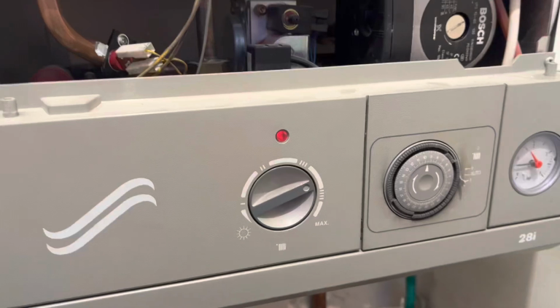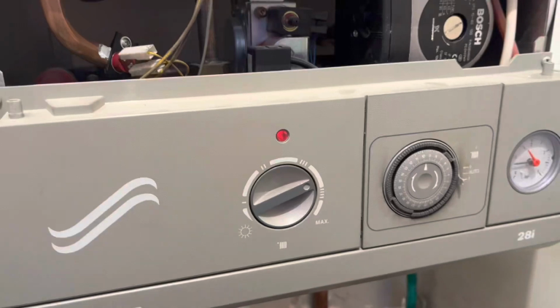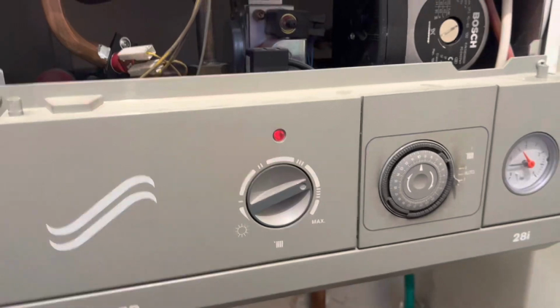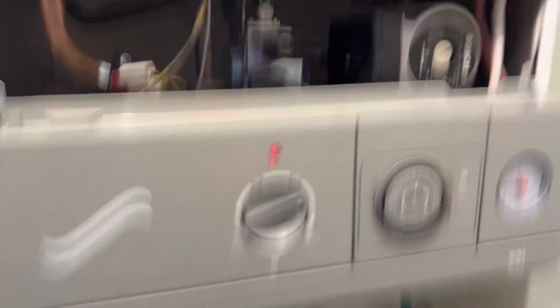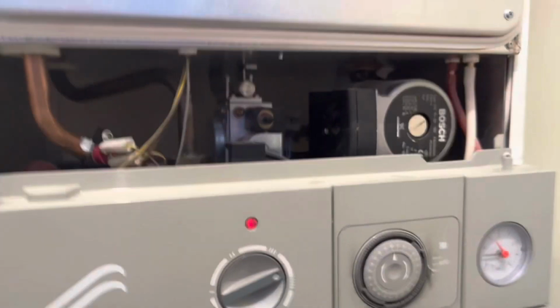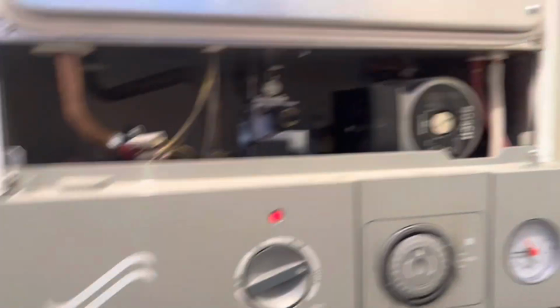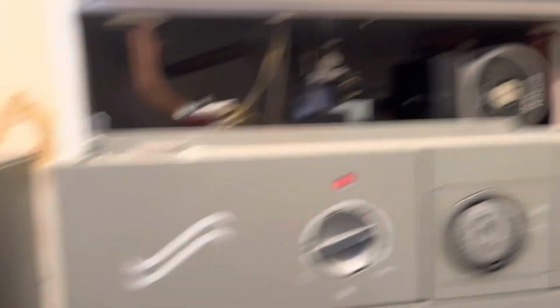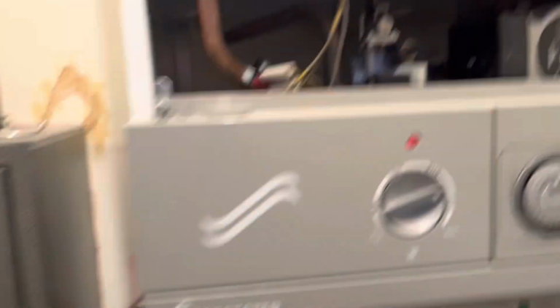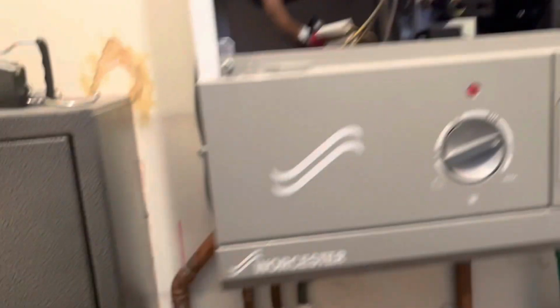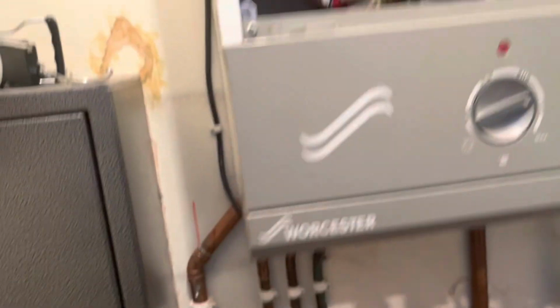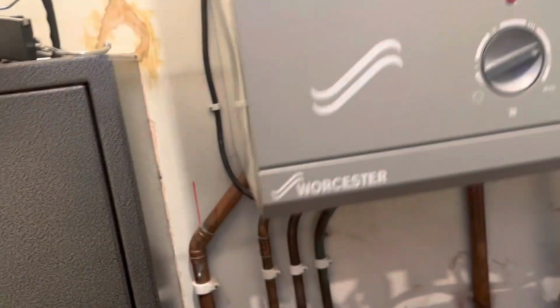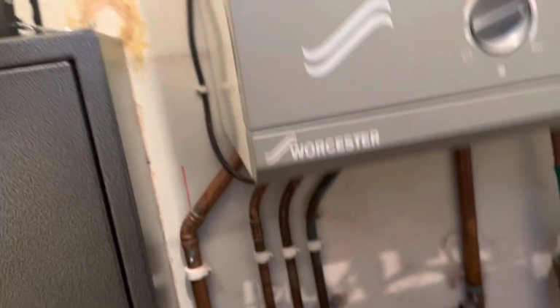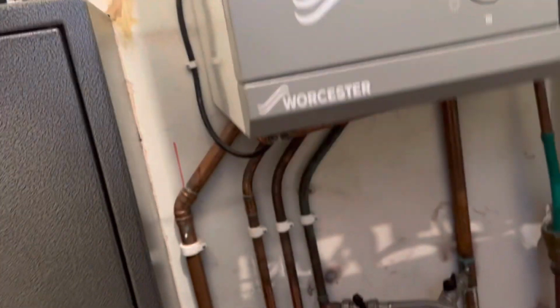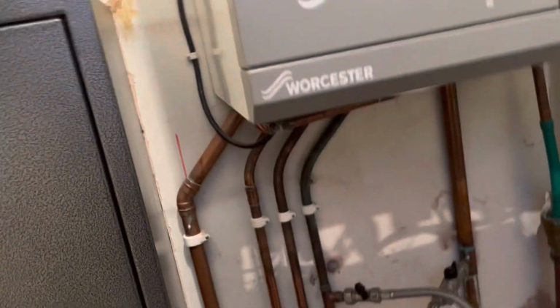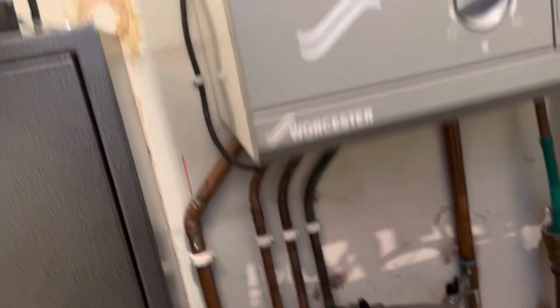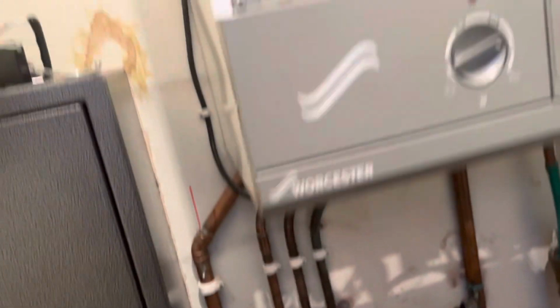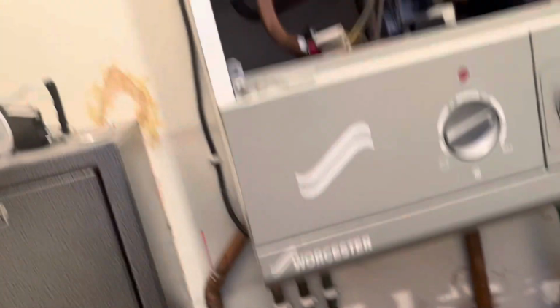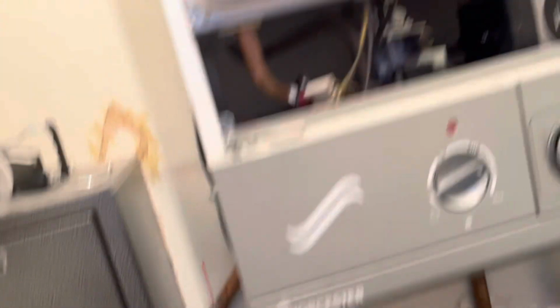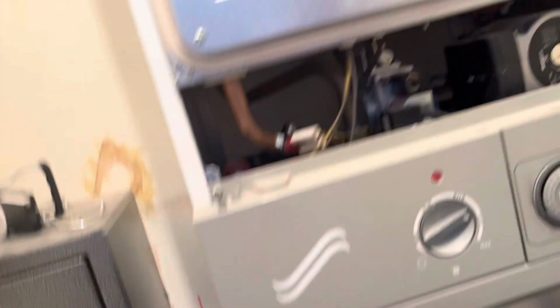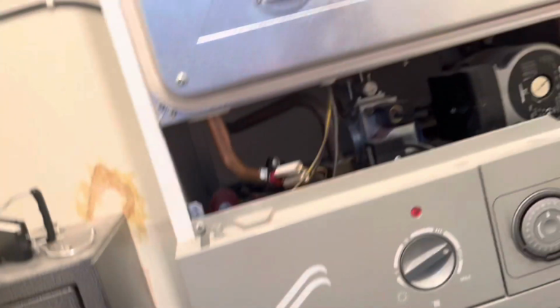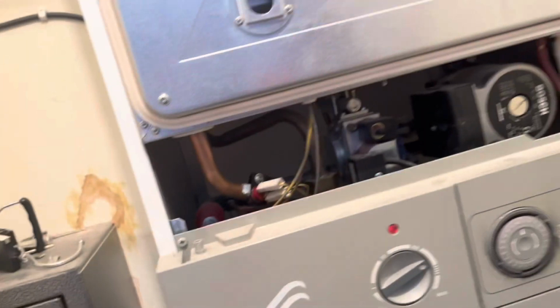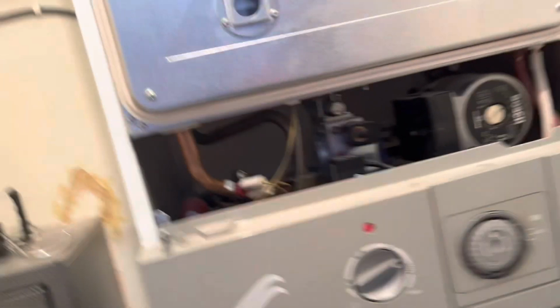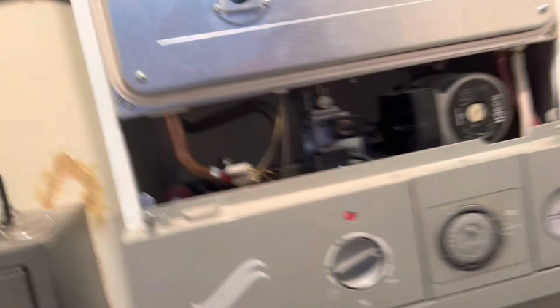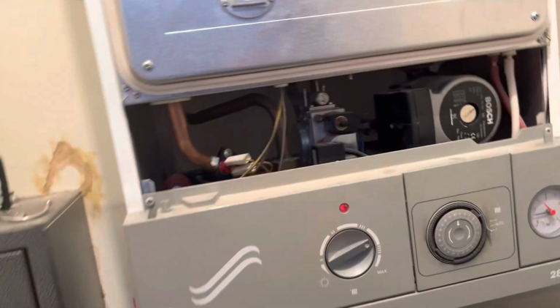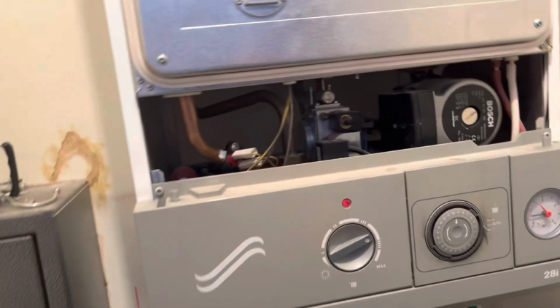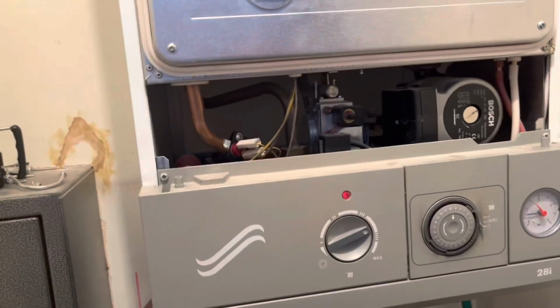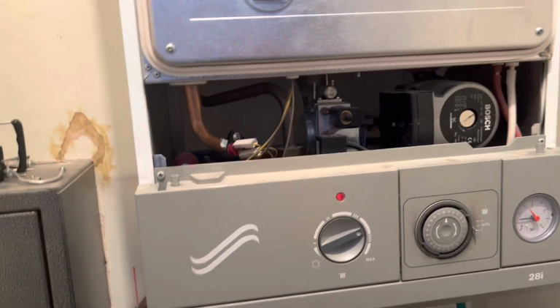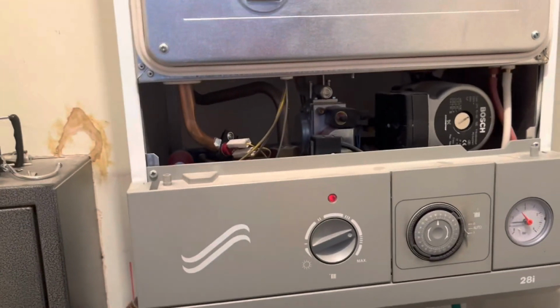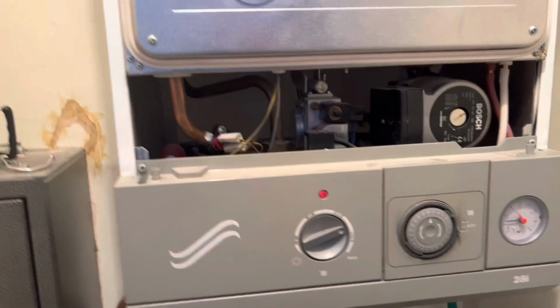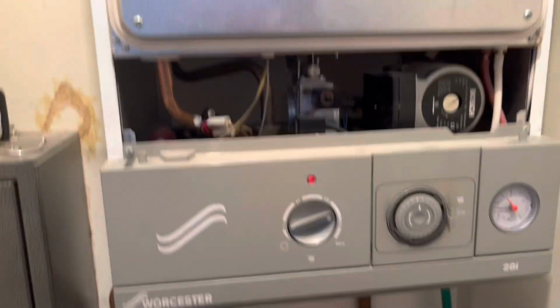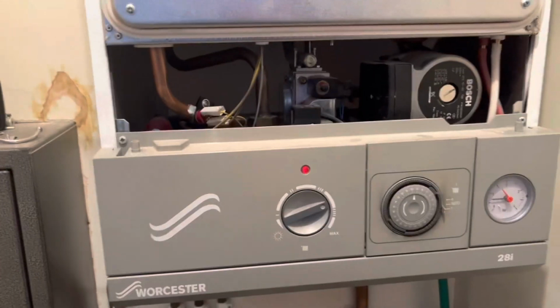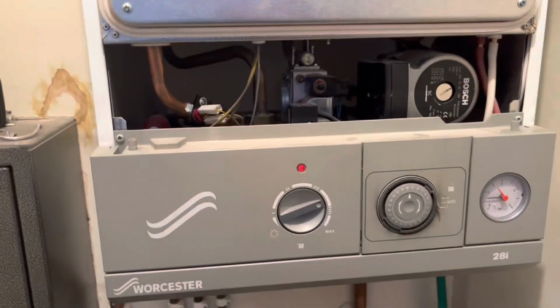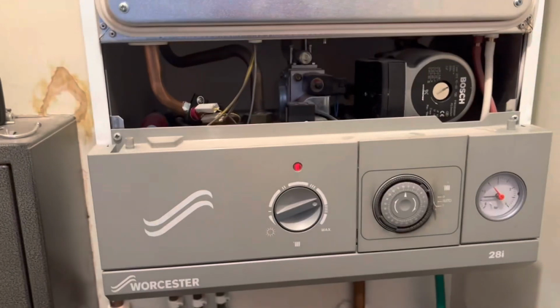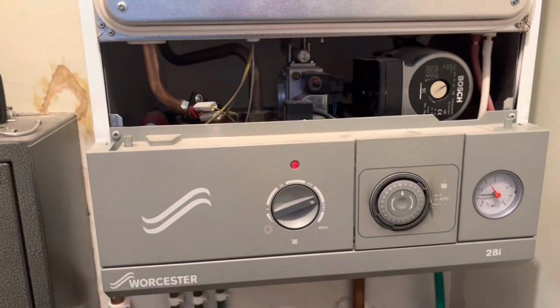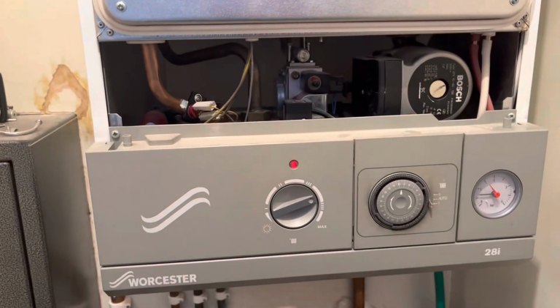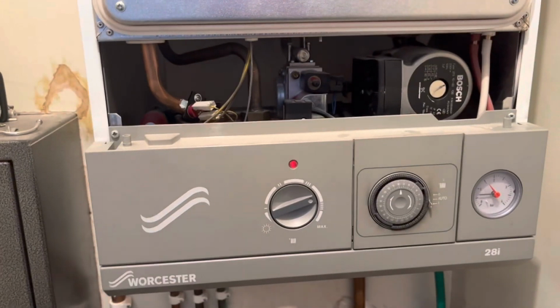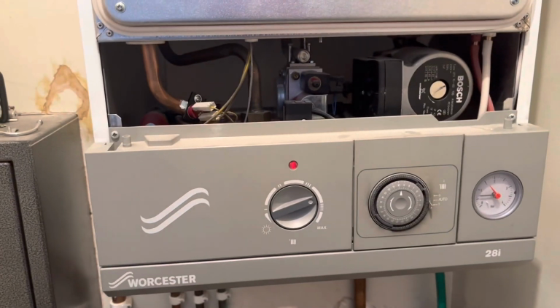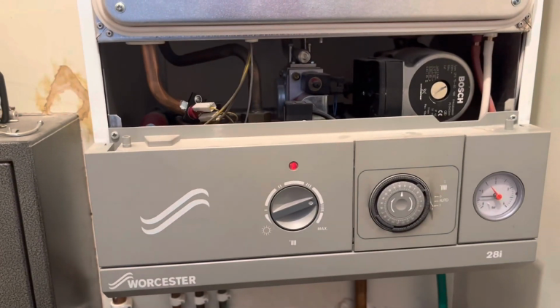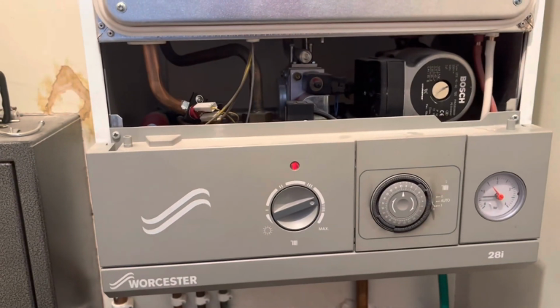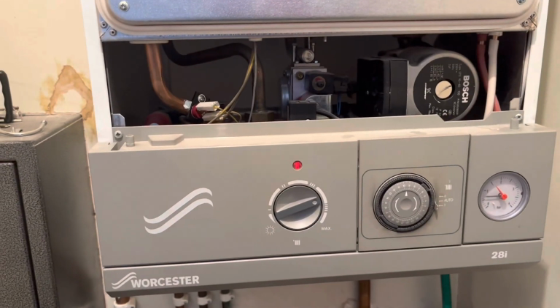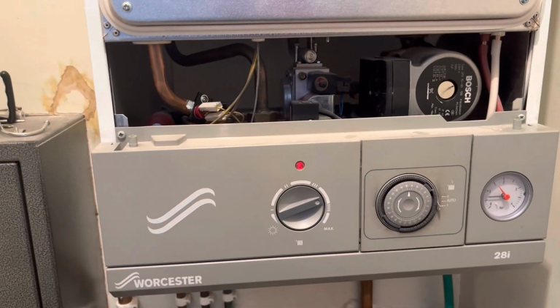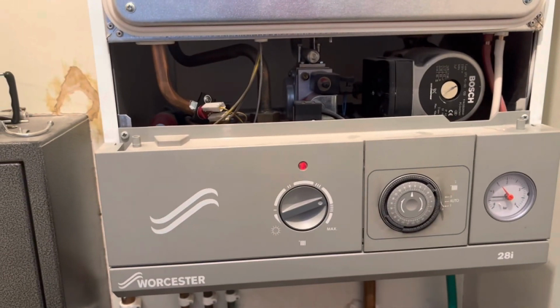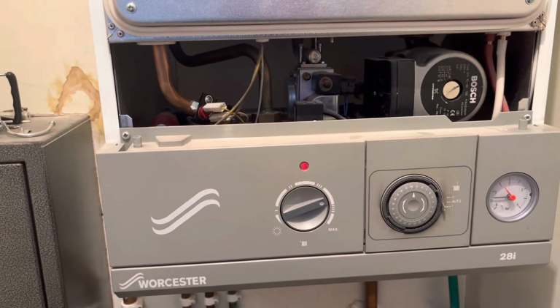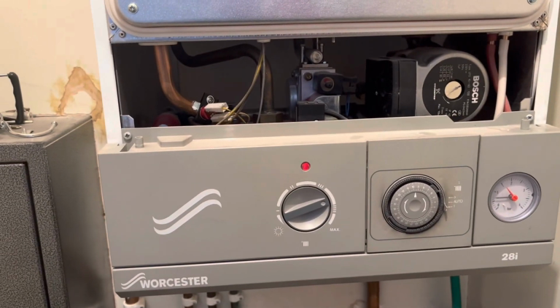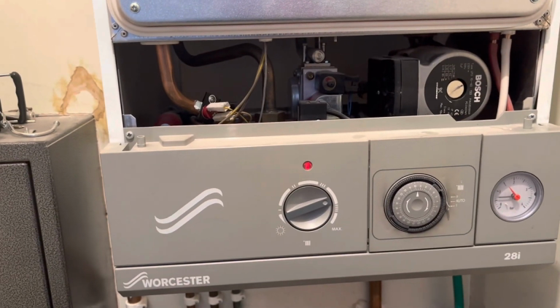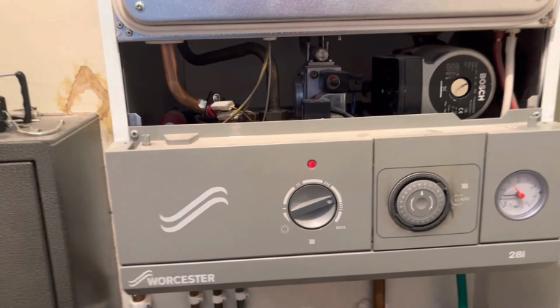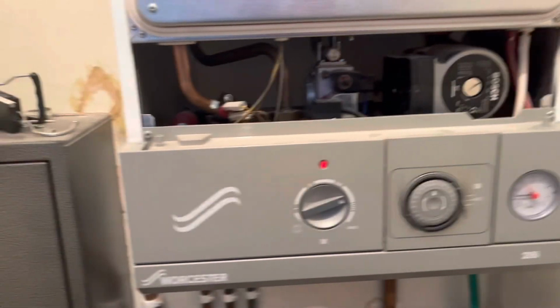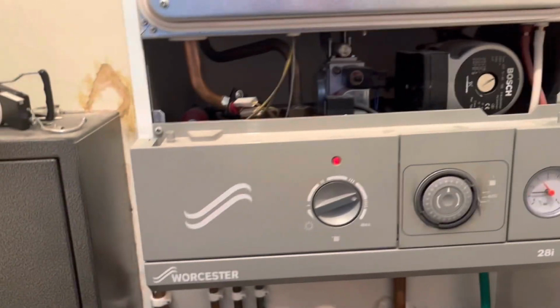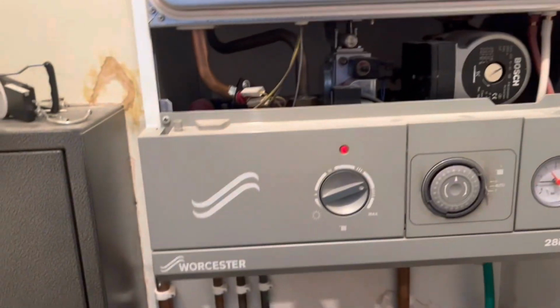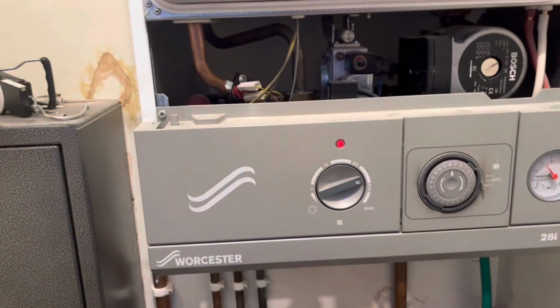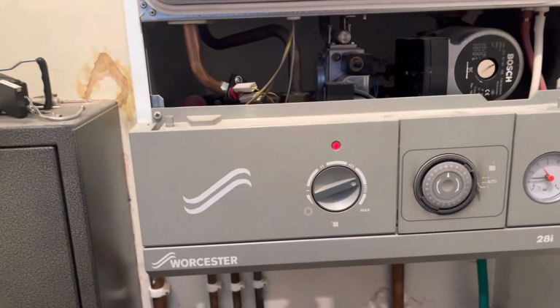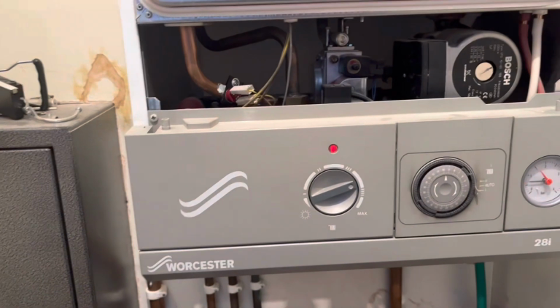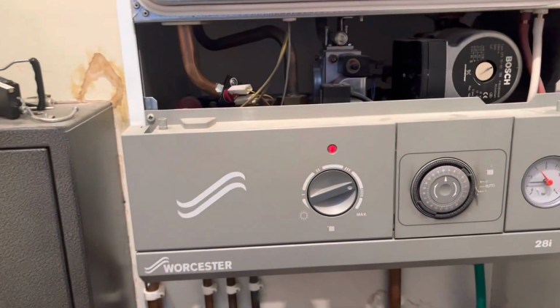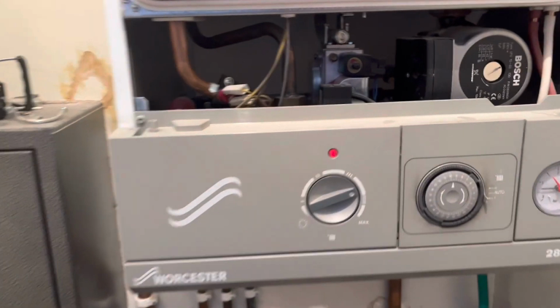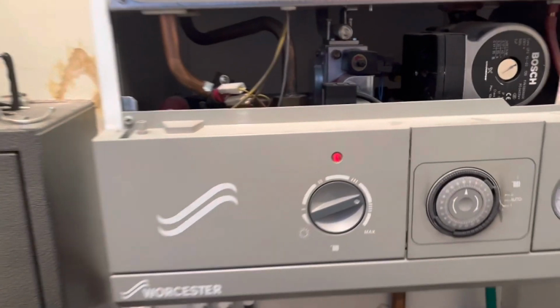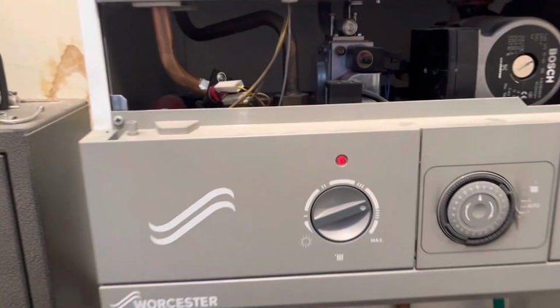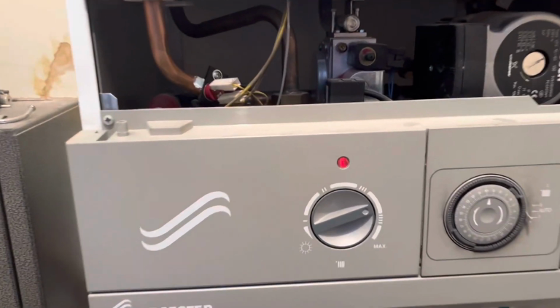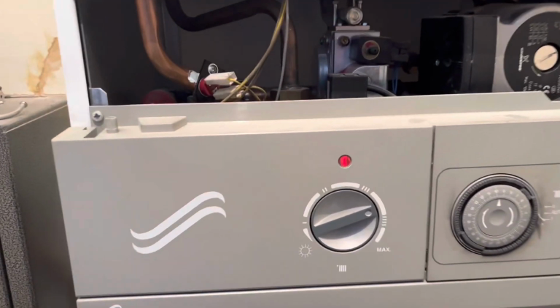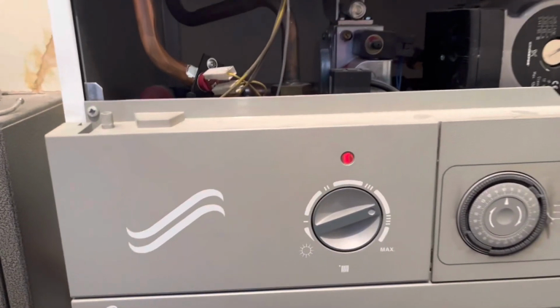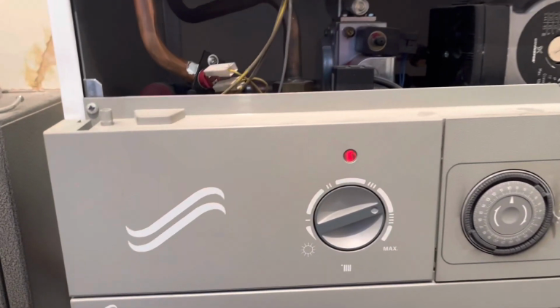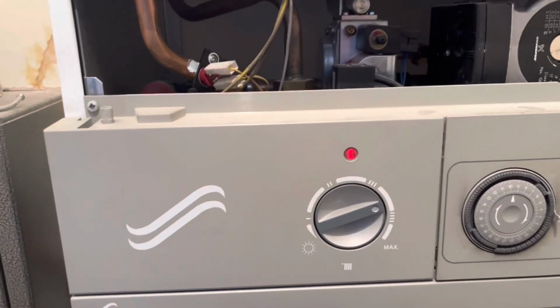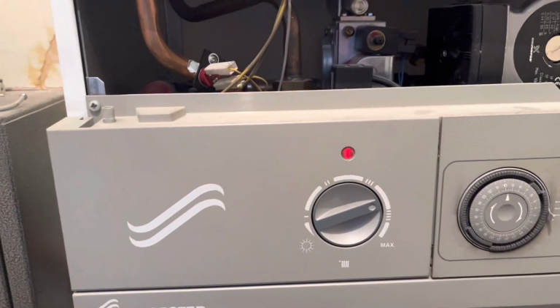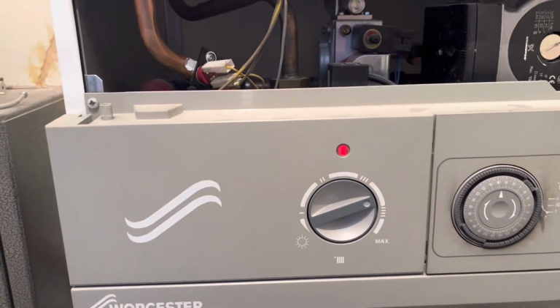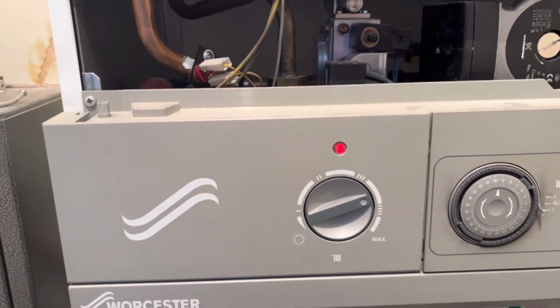Alright, so this is continuing on from the last video. This is the boiler fault I went to. Diagnosed the board — it's a relay fault. Customer opted for a new boiler.